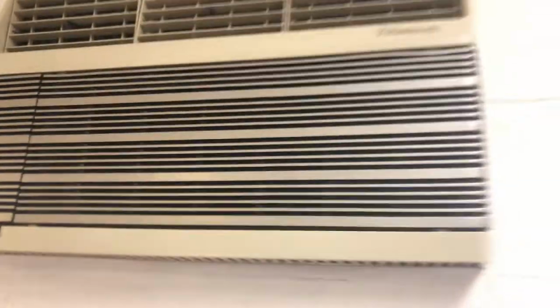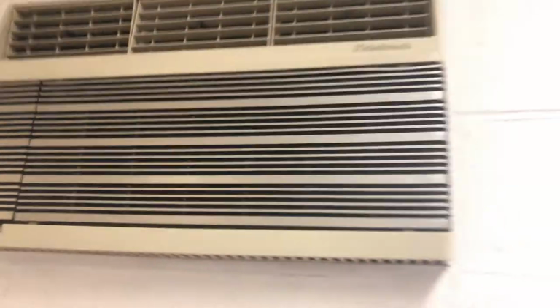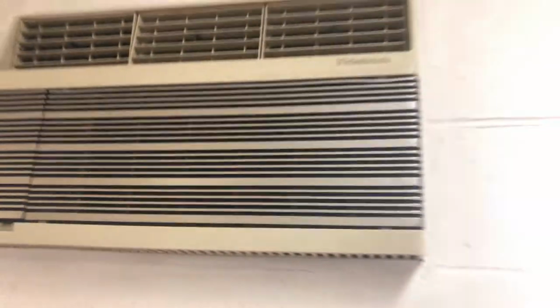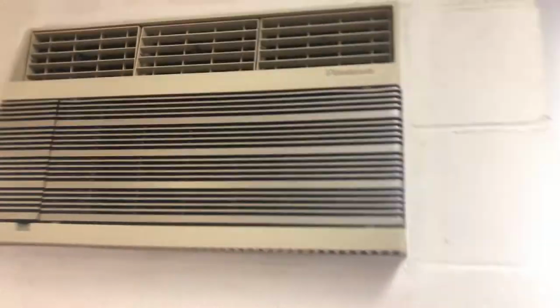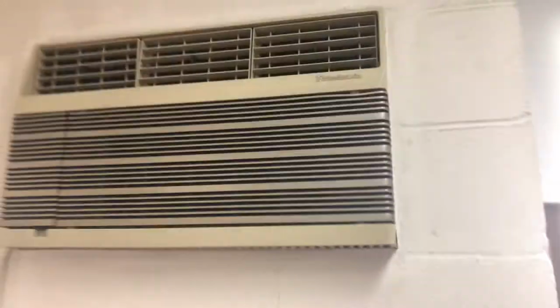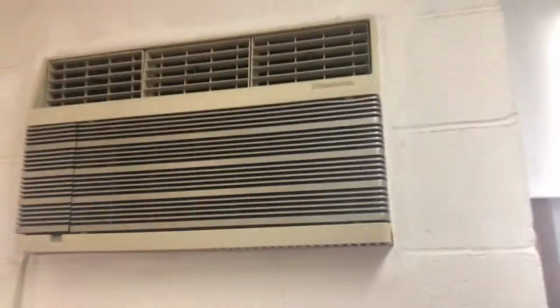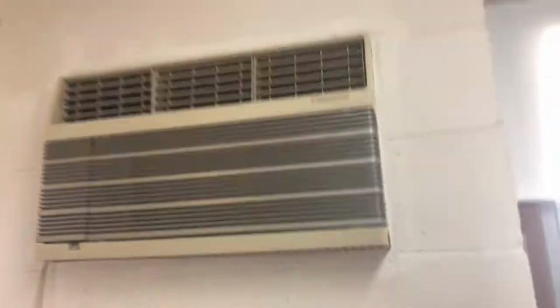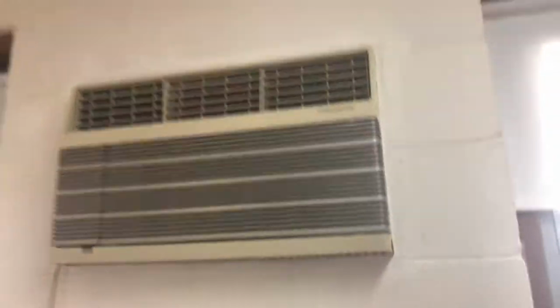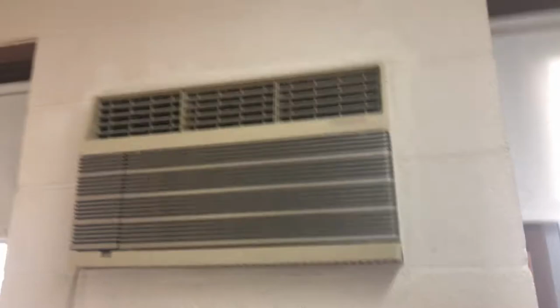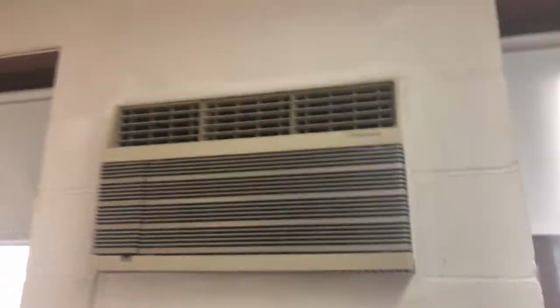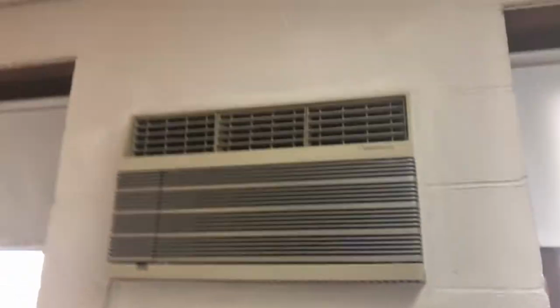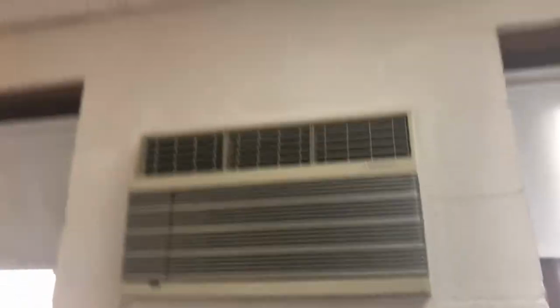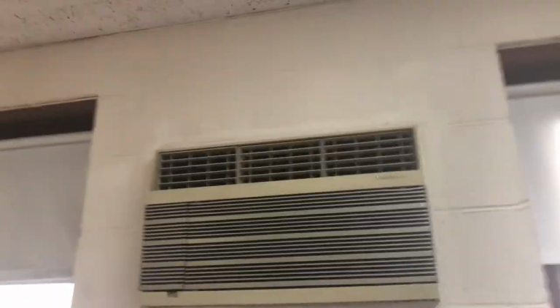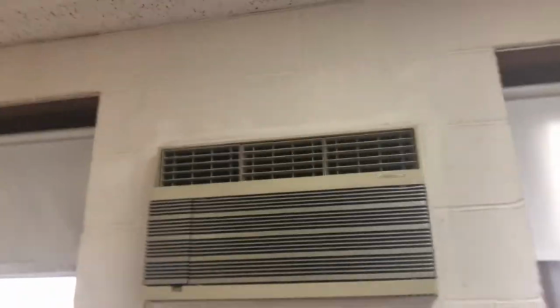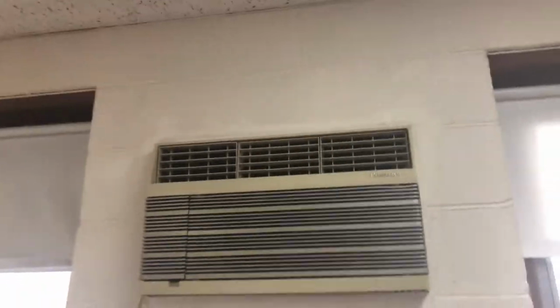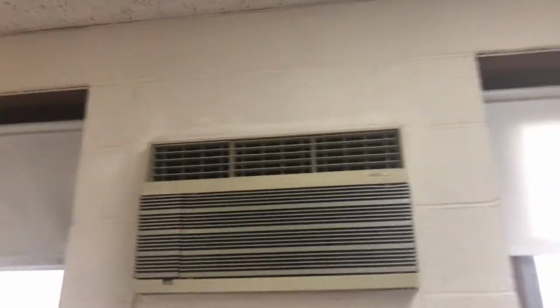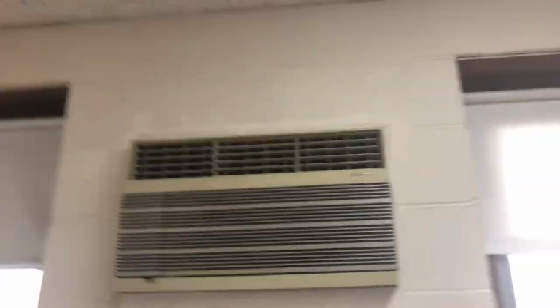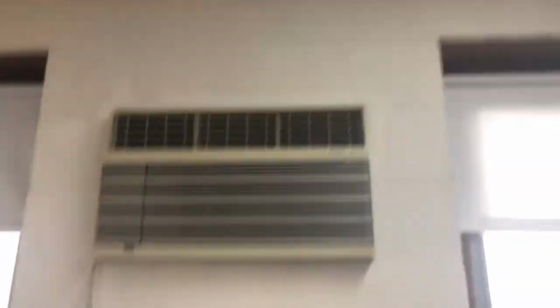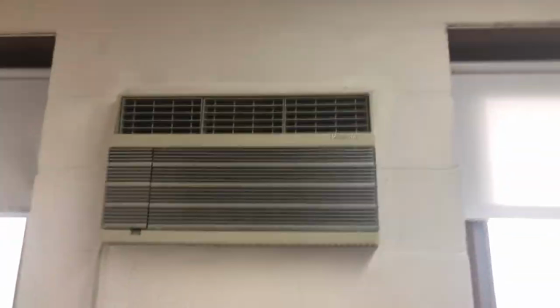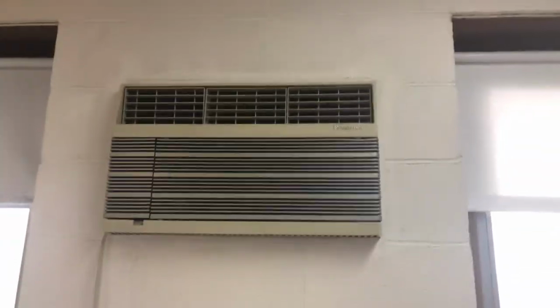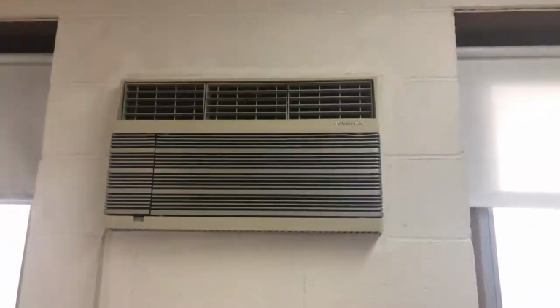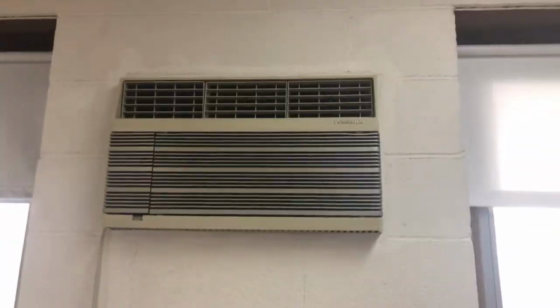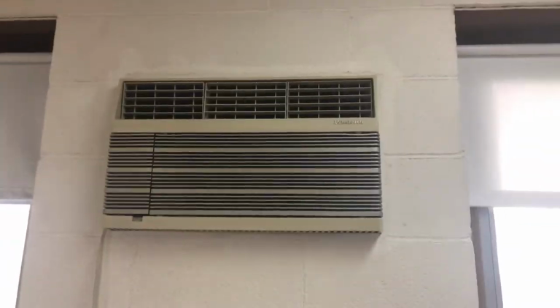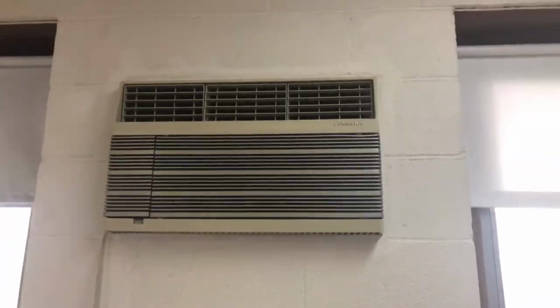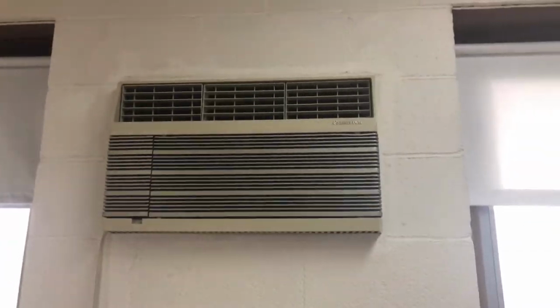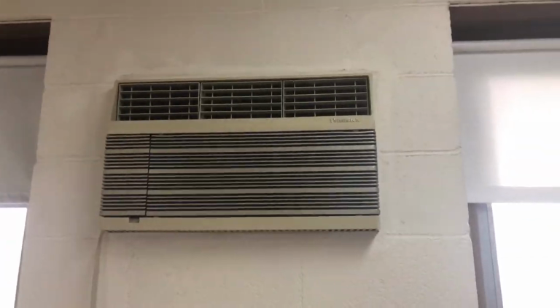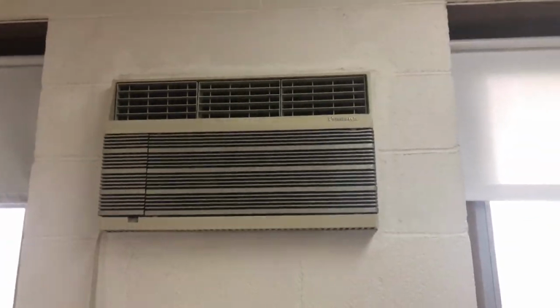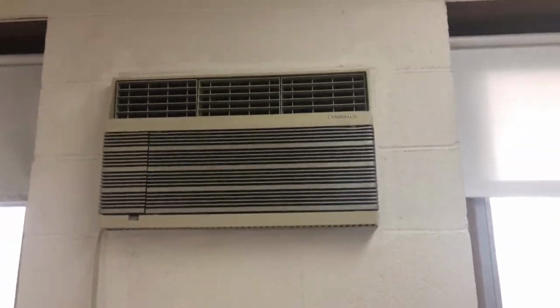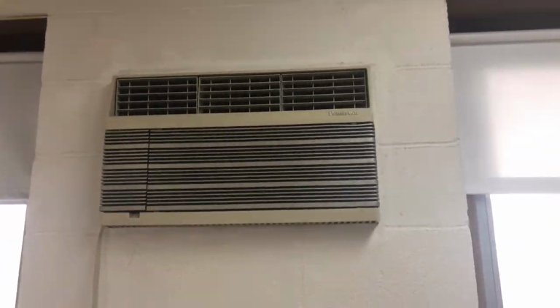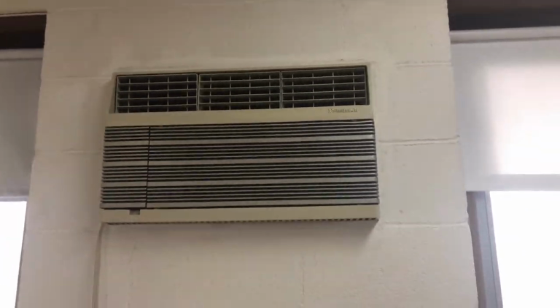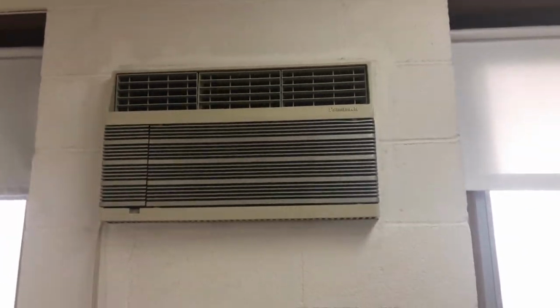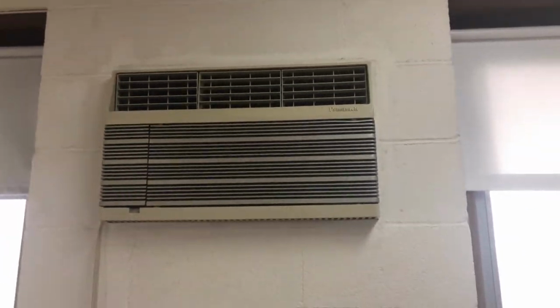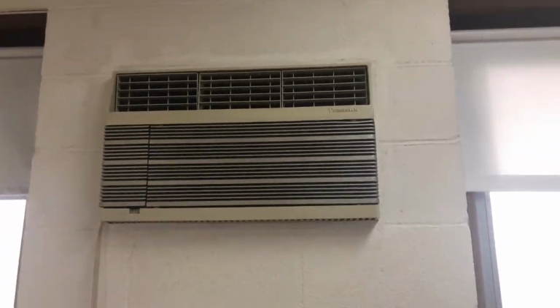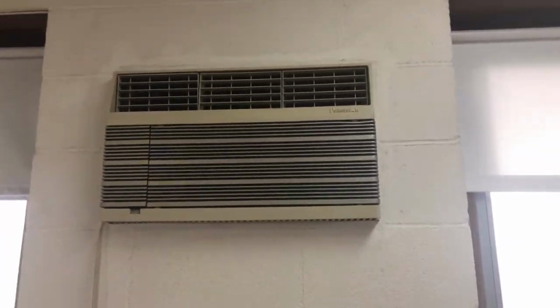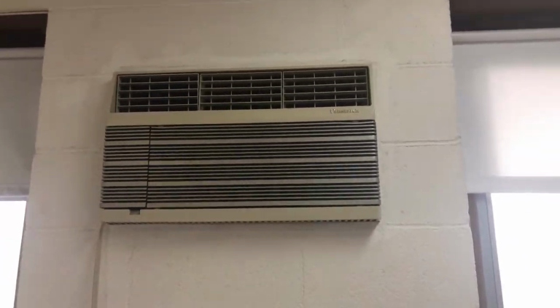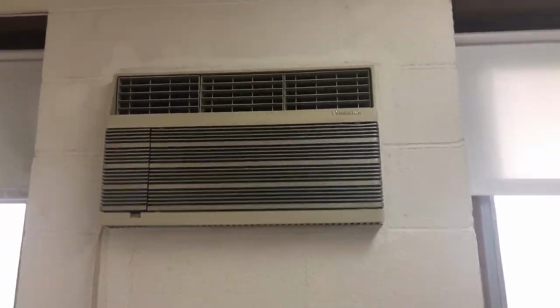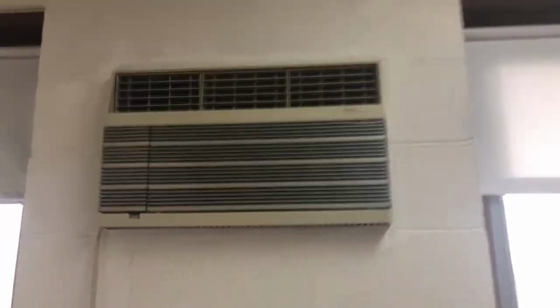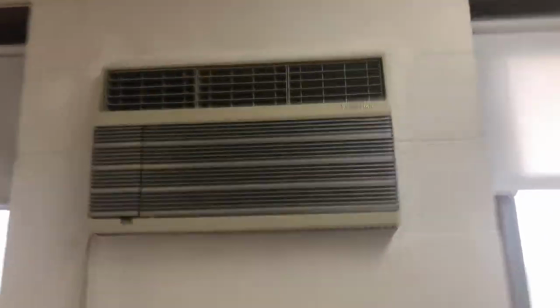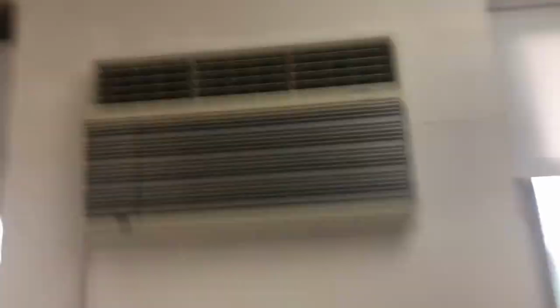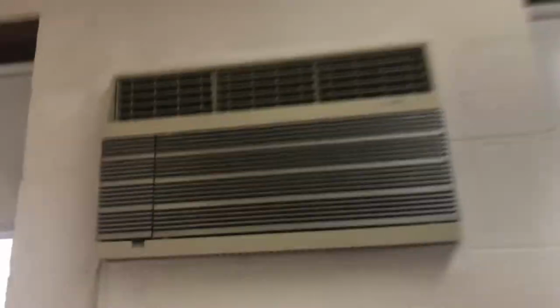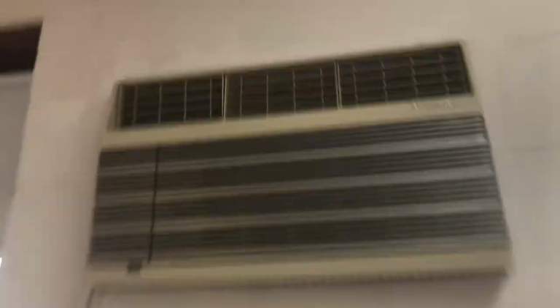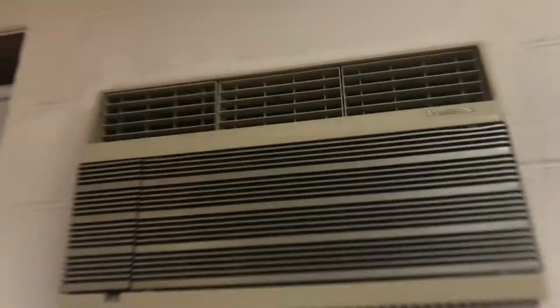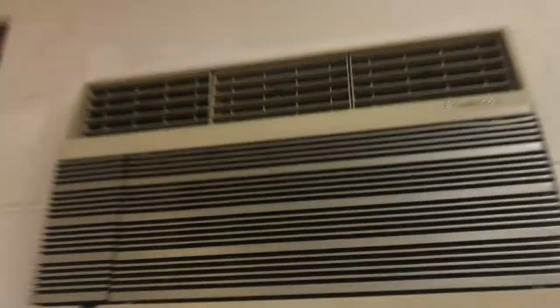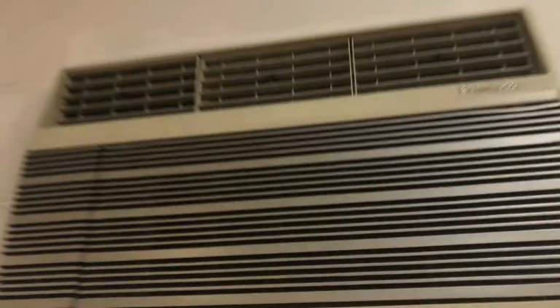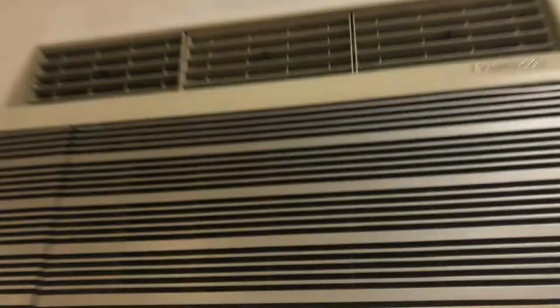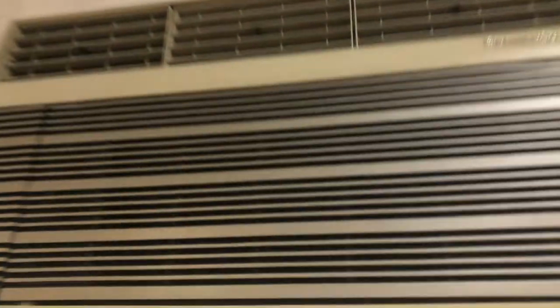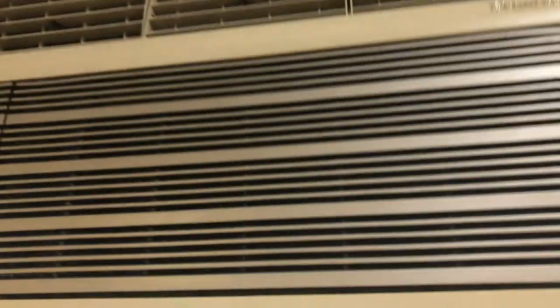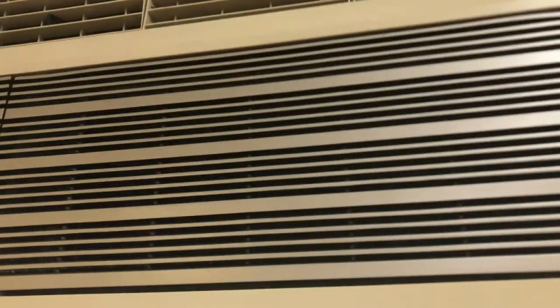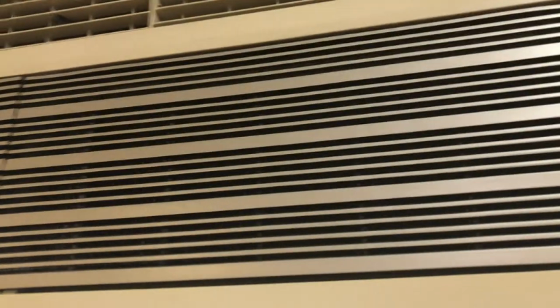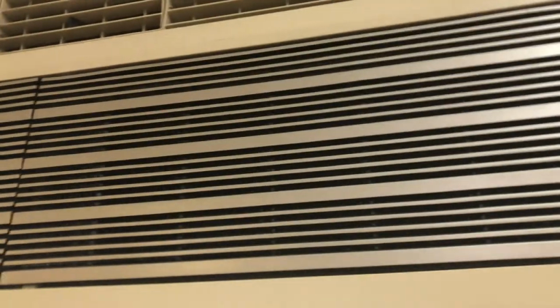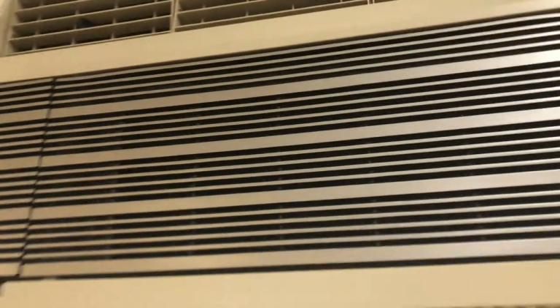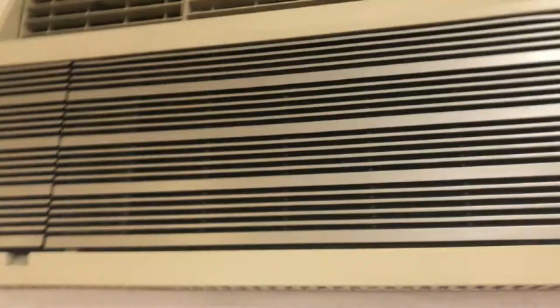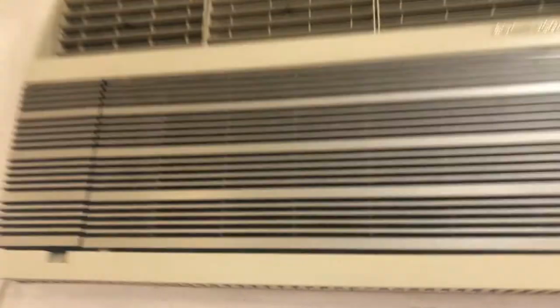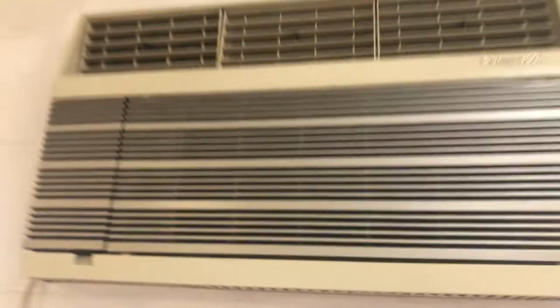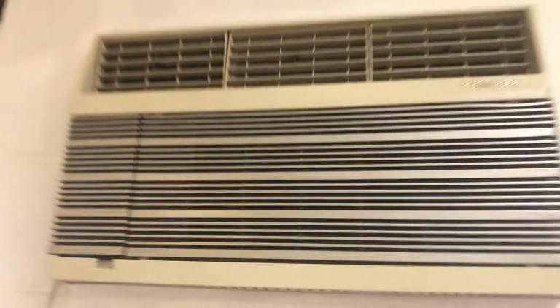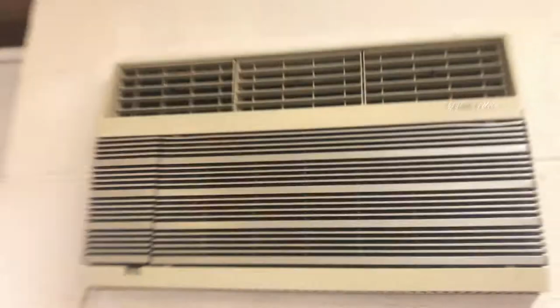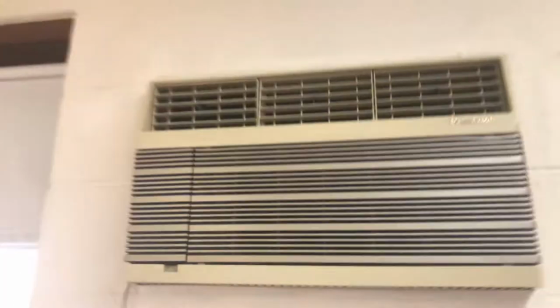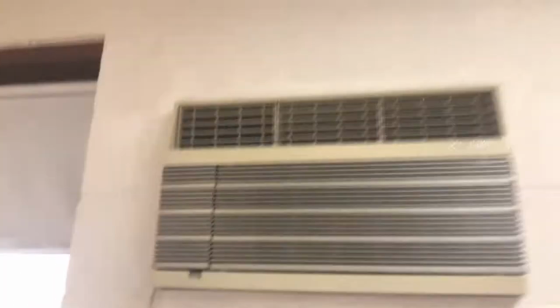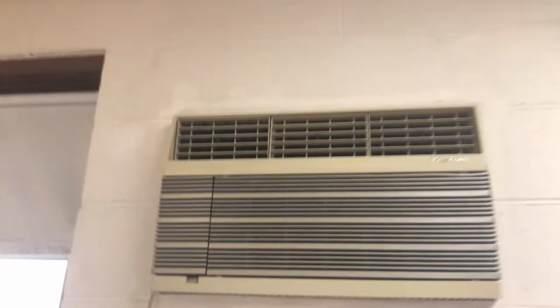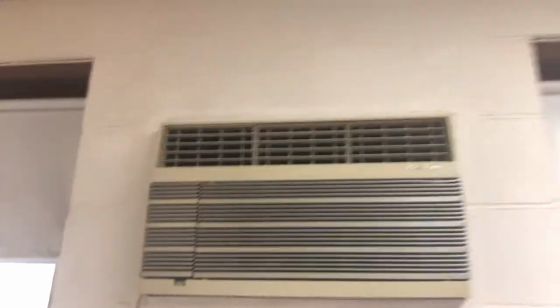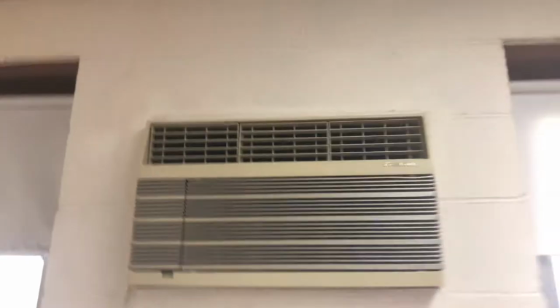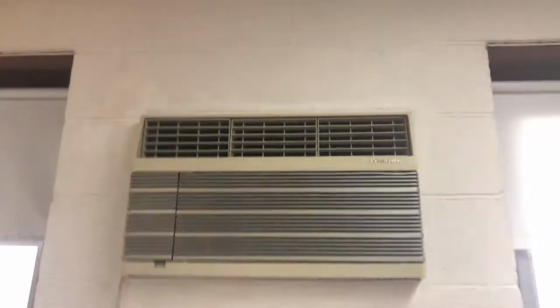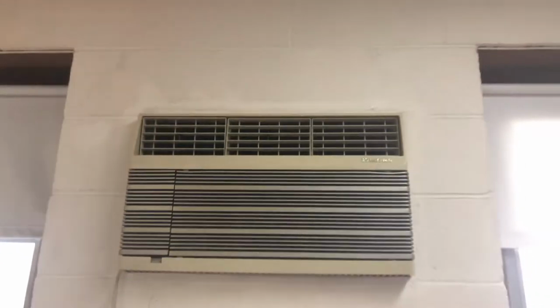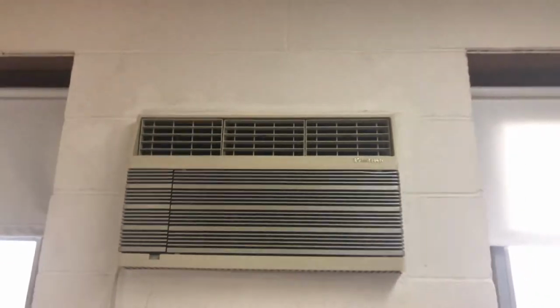Alright guys, that's about it. Can't have the refrigerant pump and throw it. Alright, that's about it.